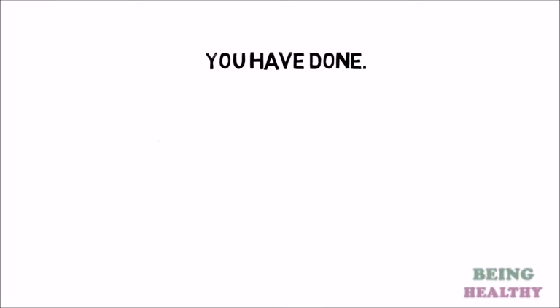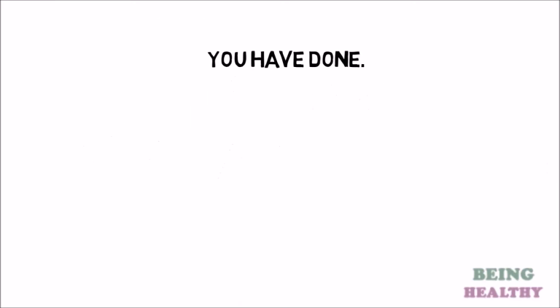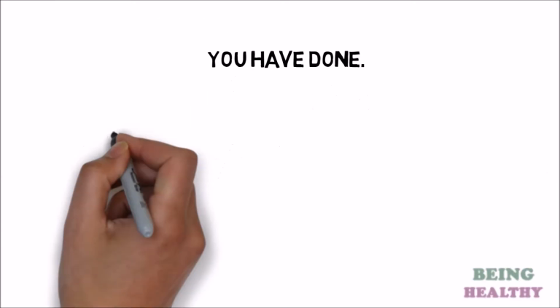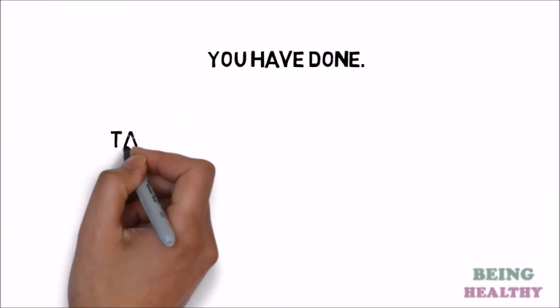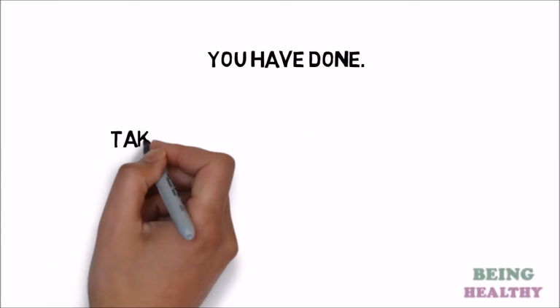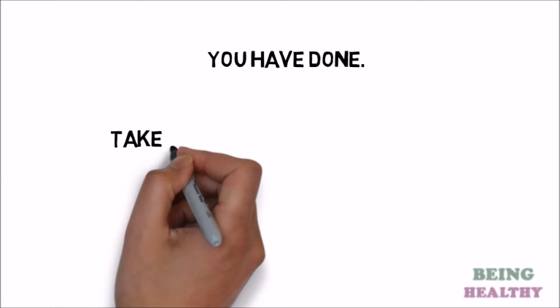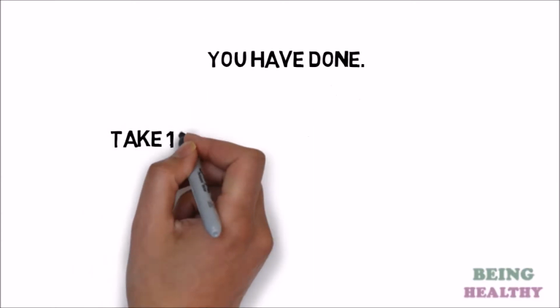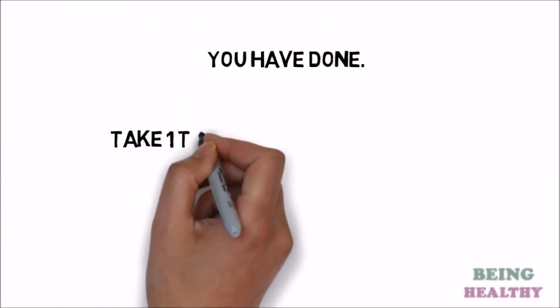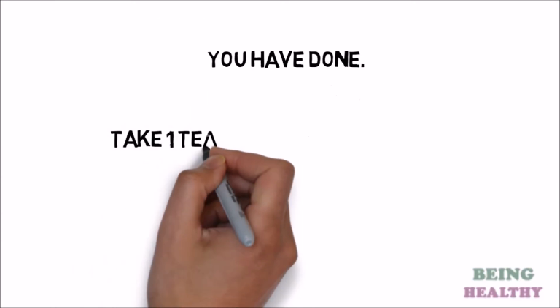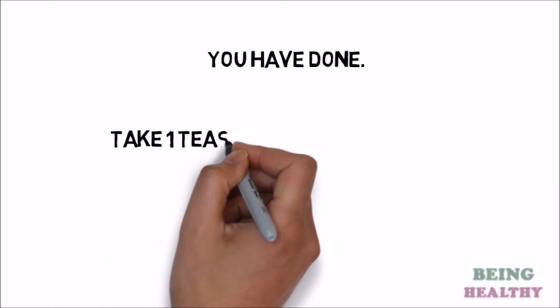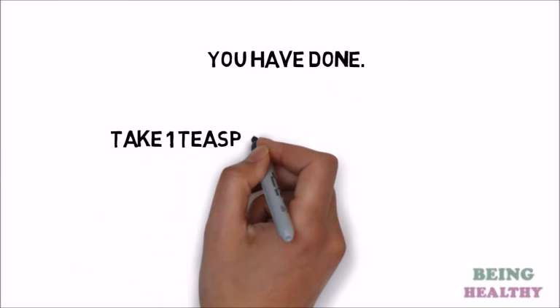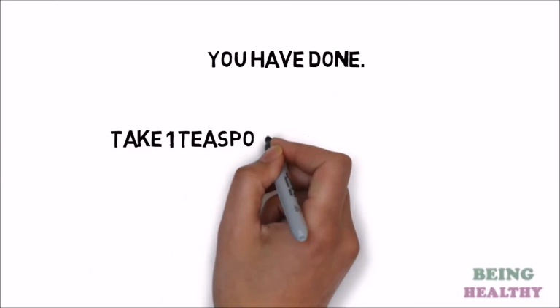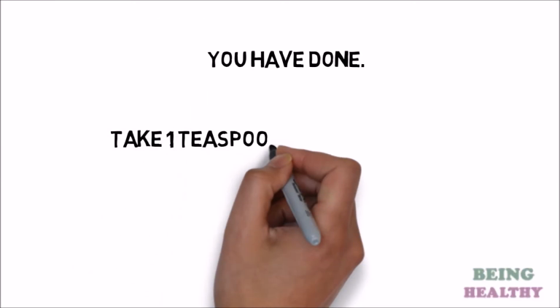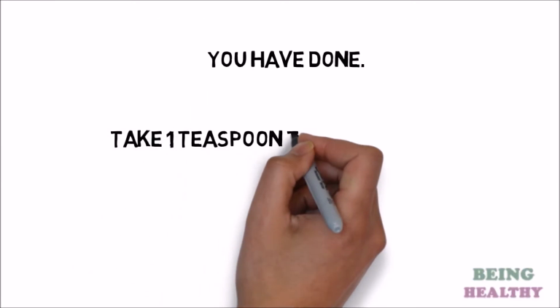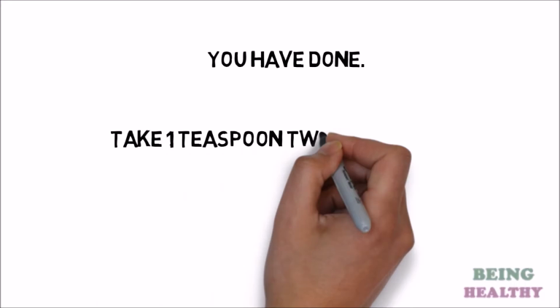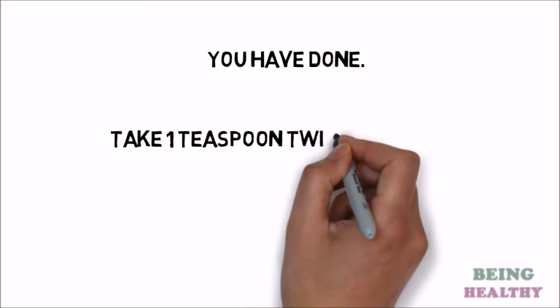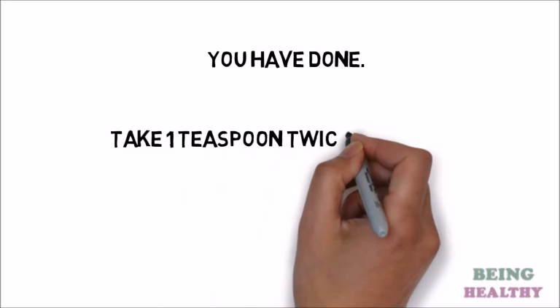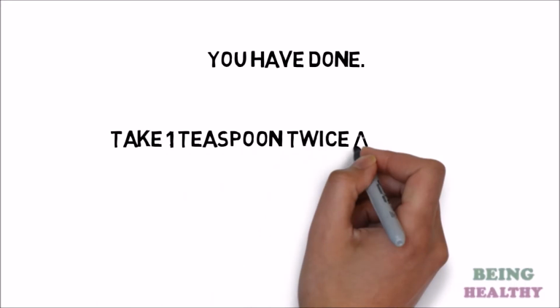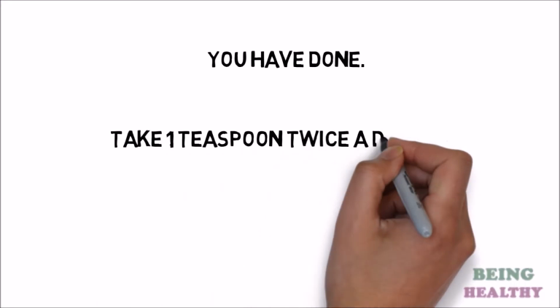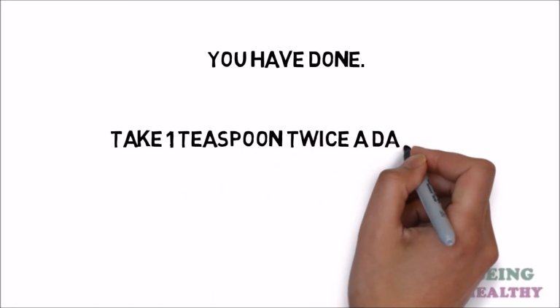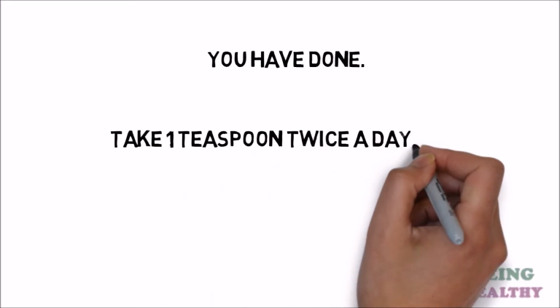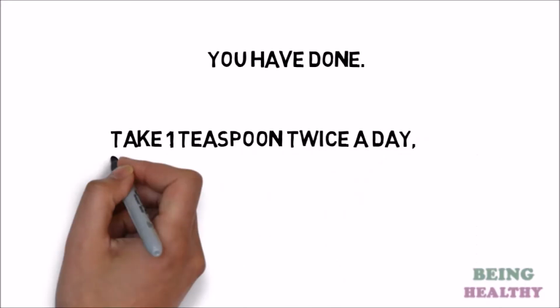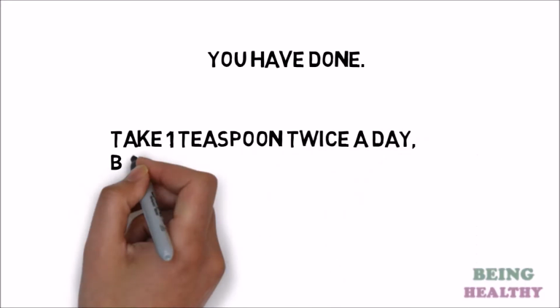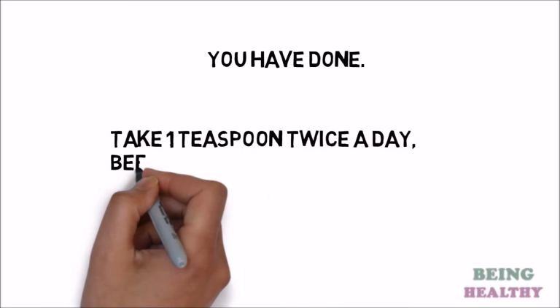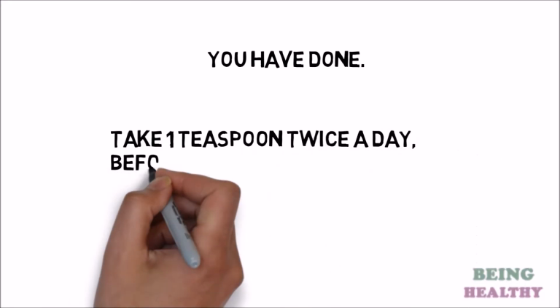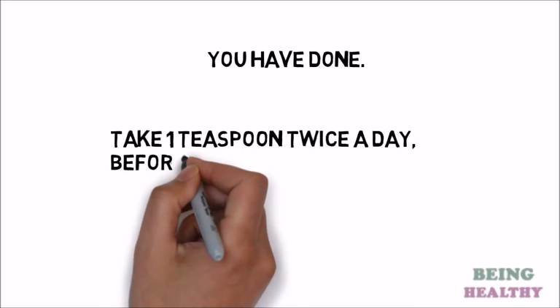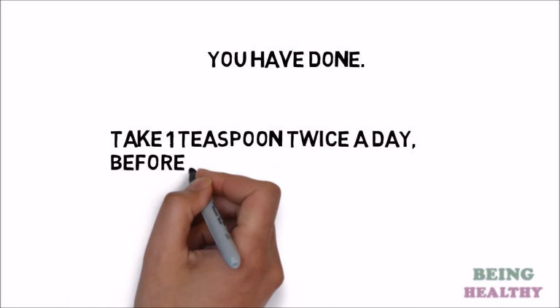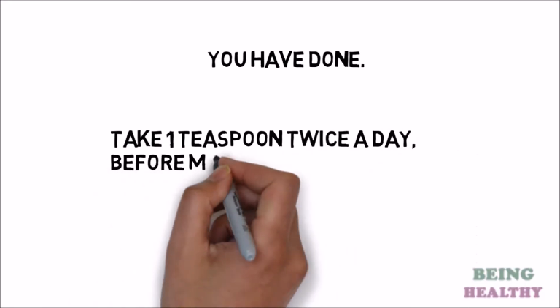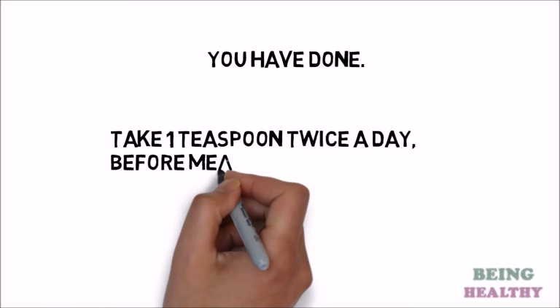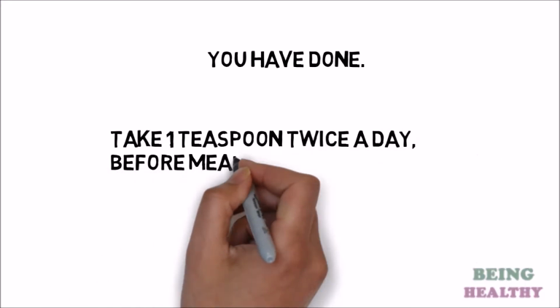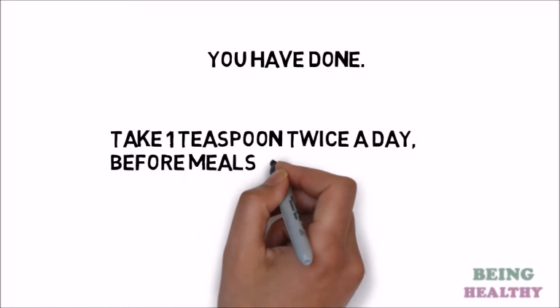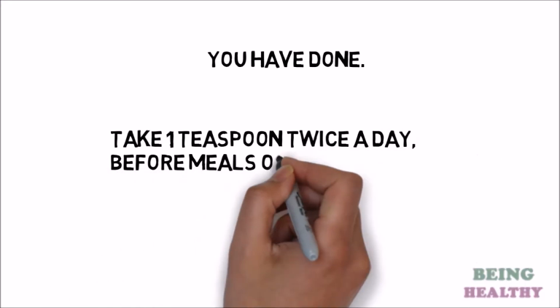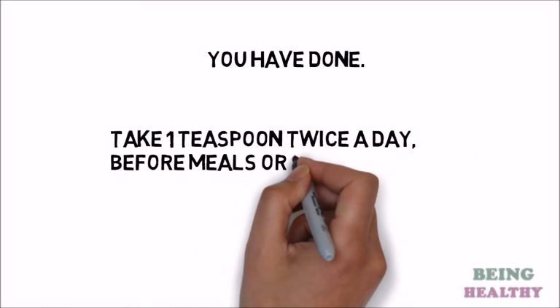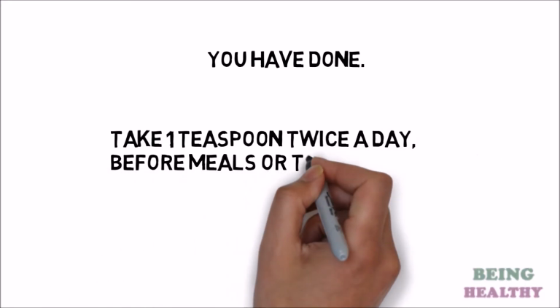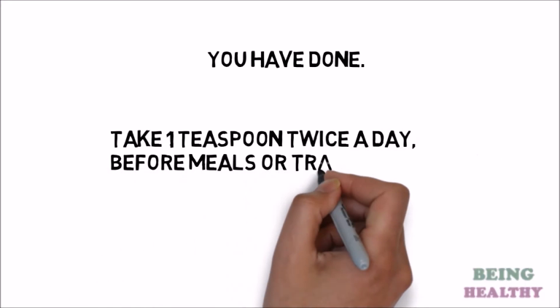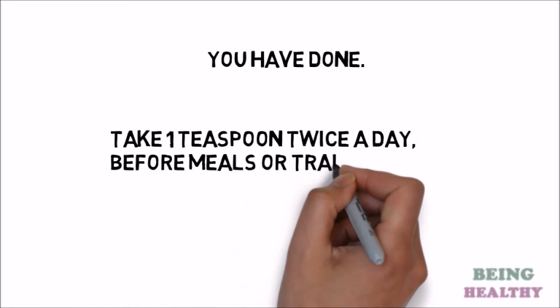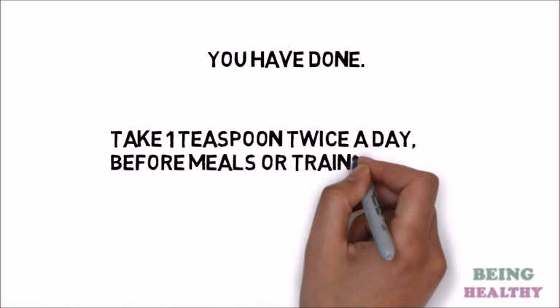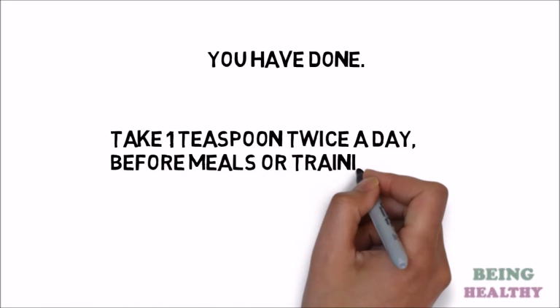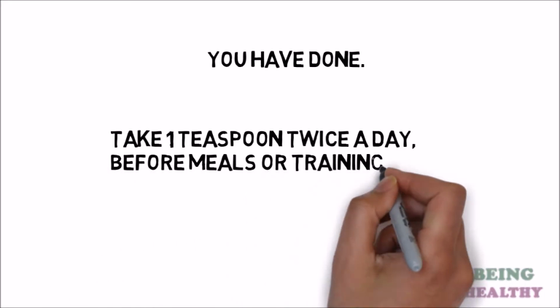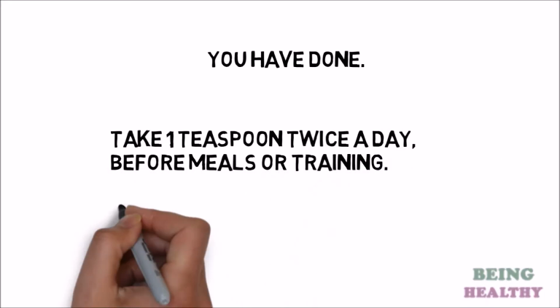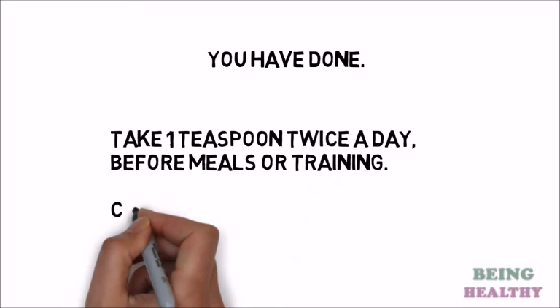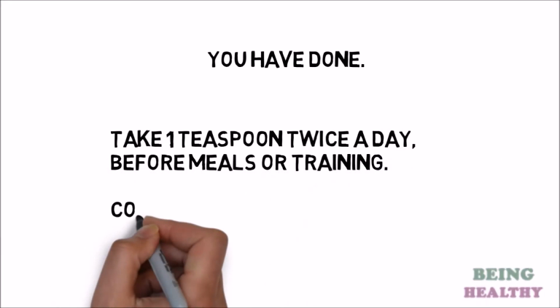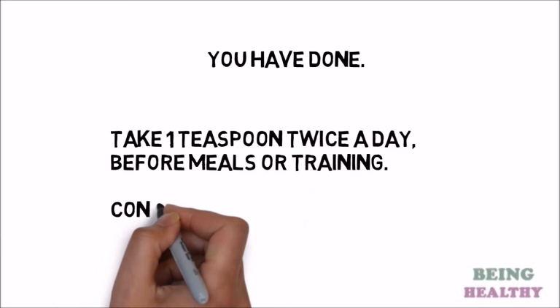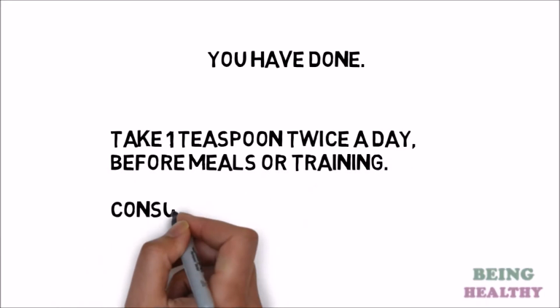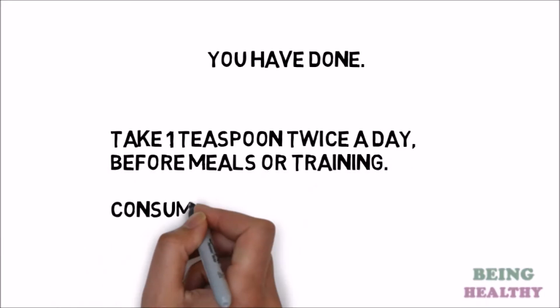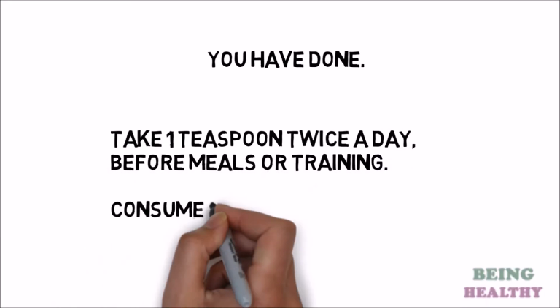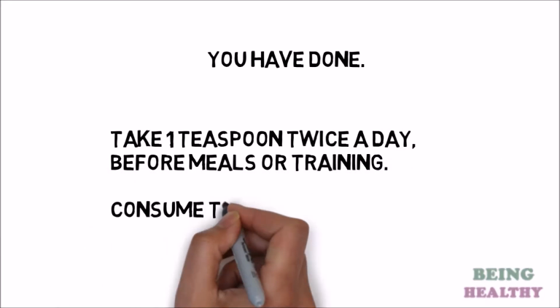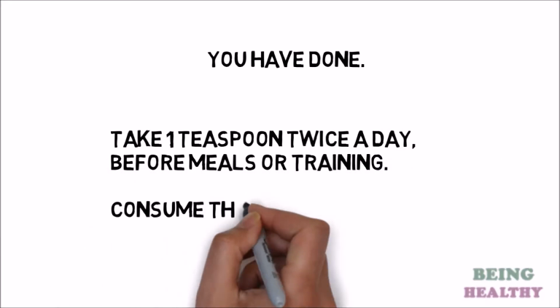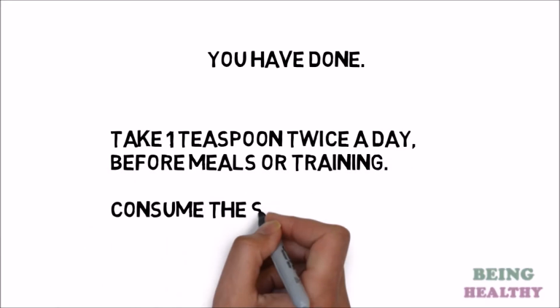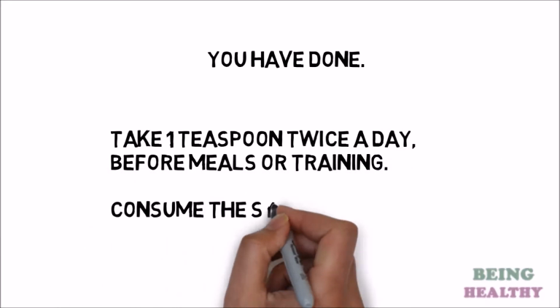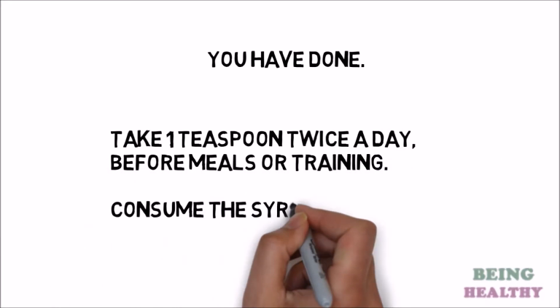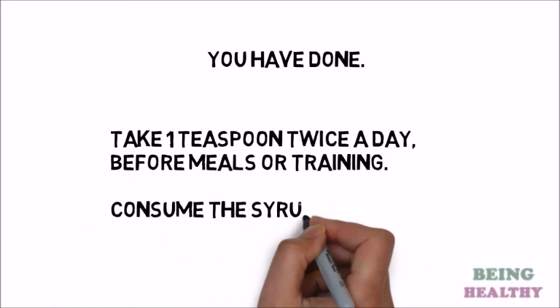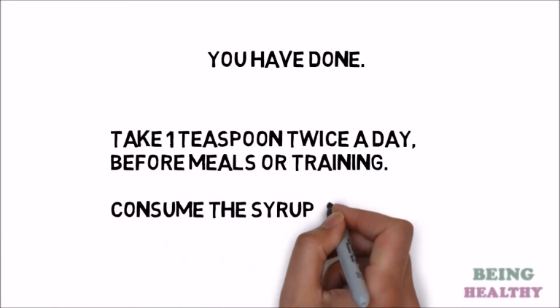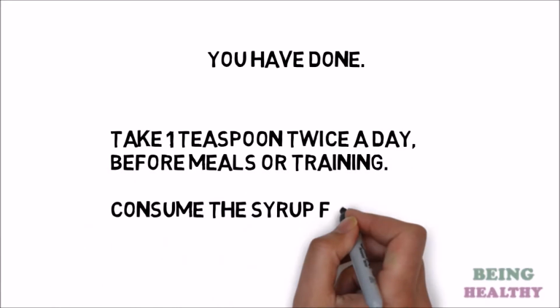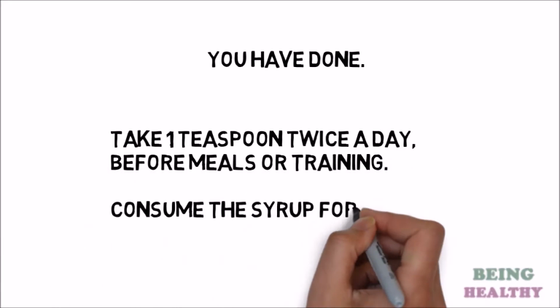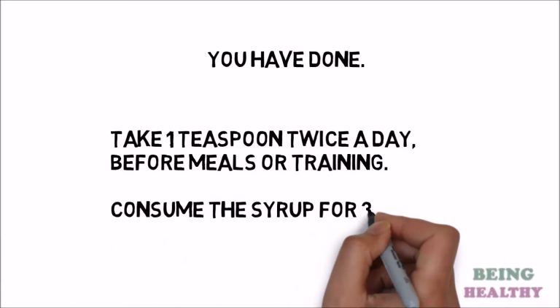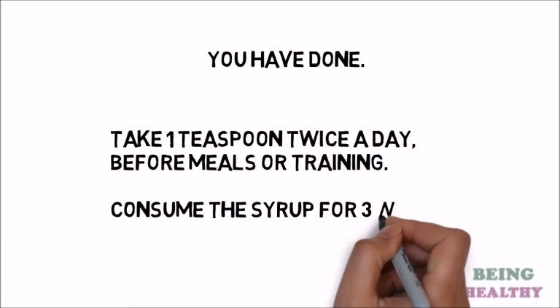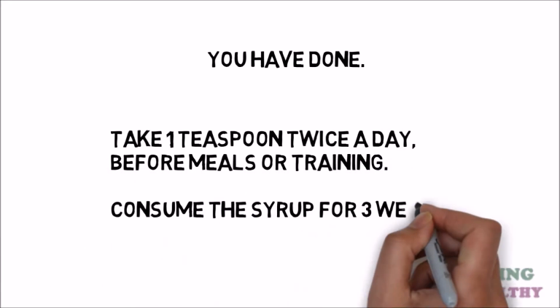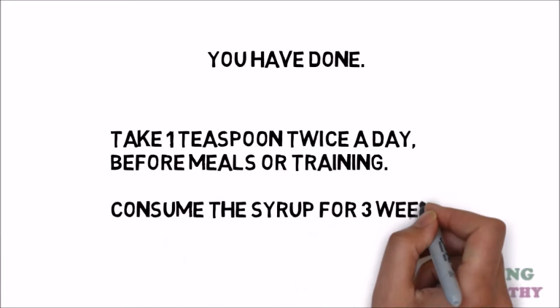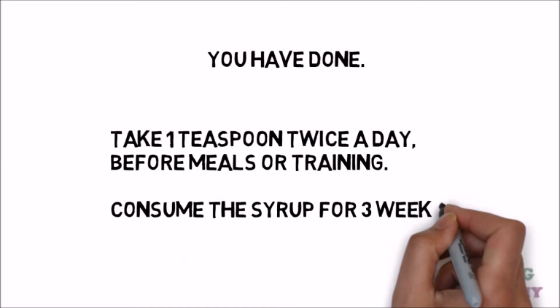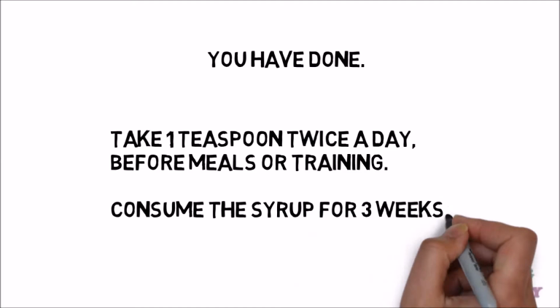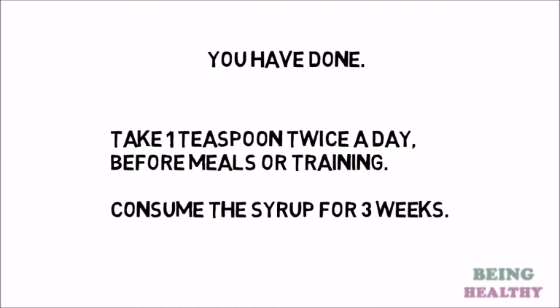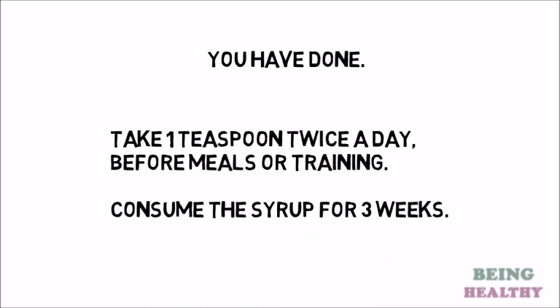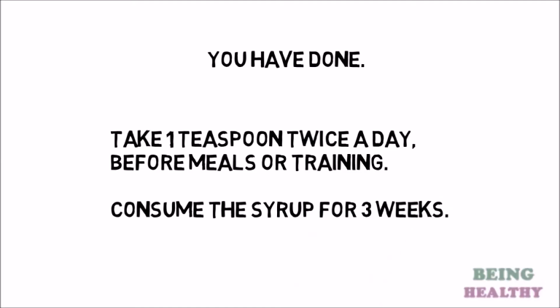Take 1 teaspoon twice a day, before meals or training. Consume the syrup for 3 weeks.